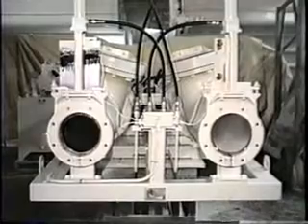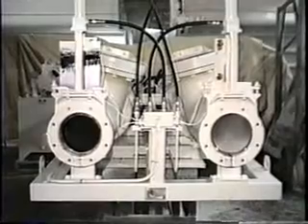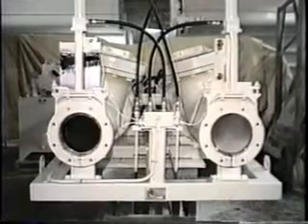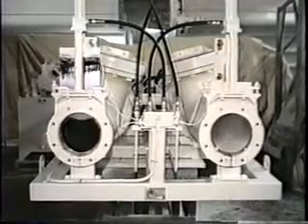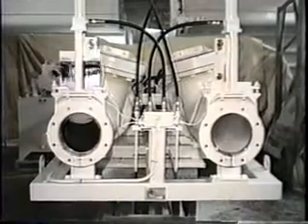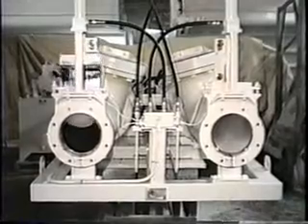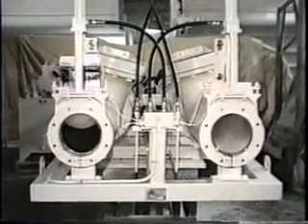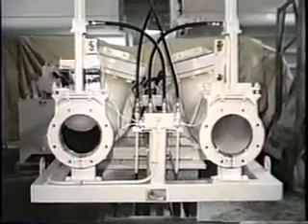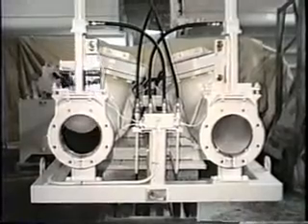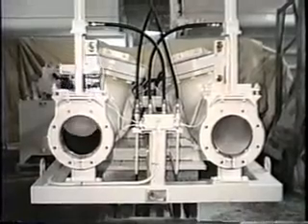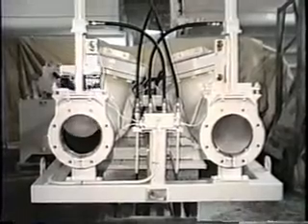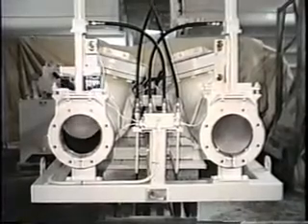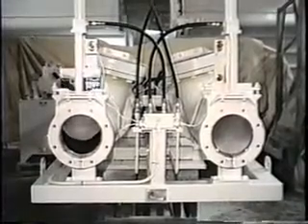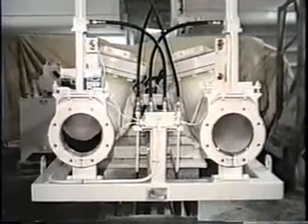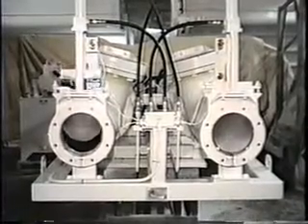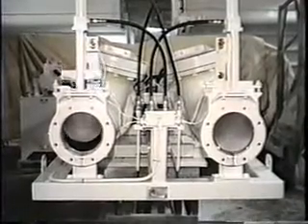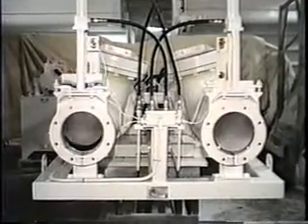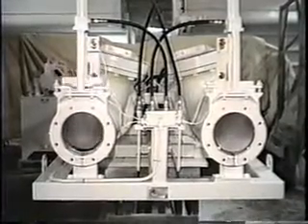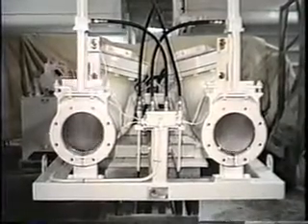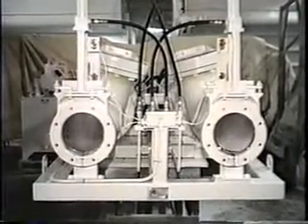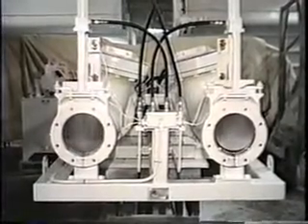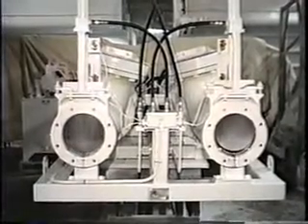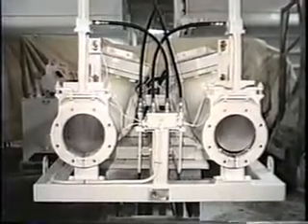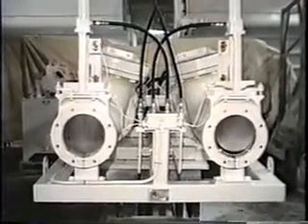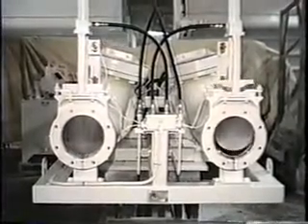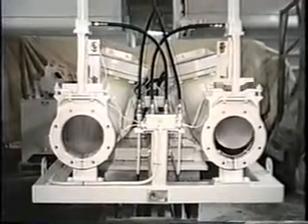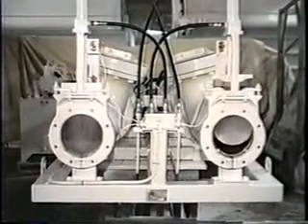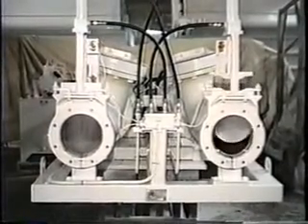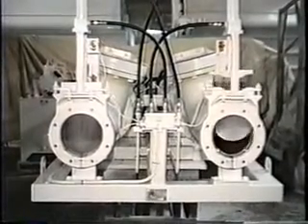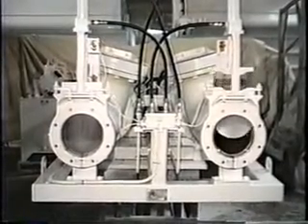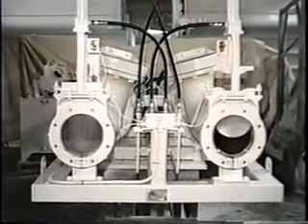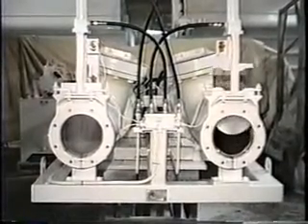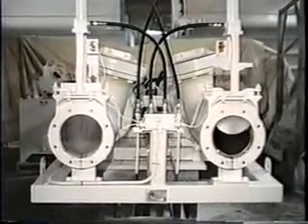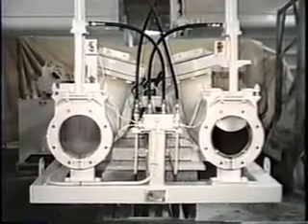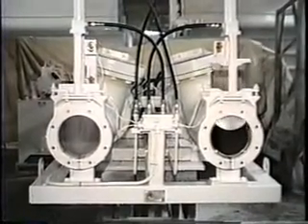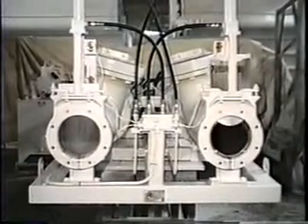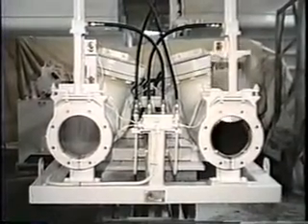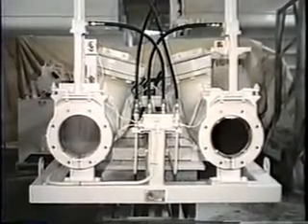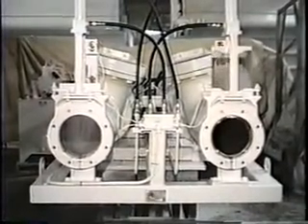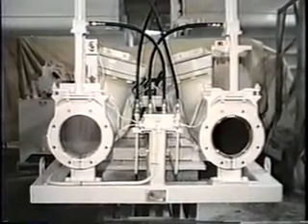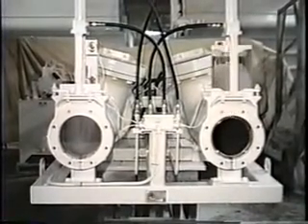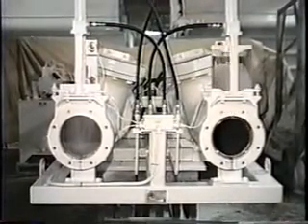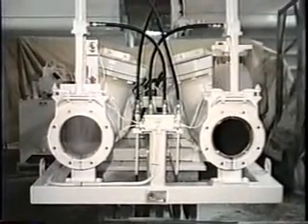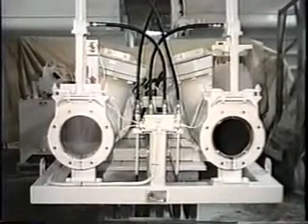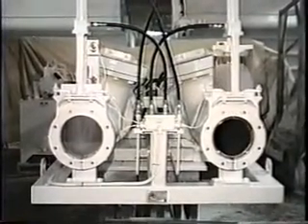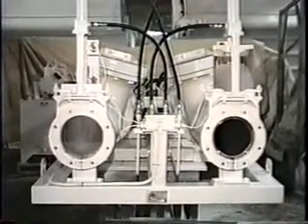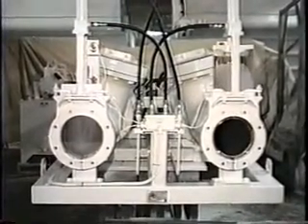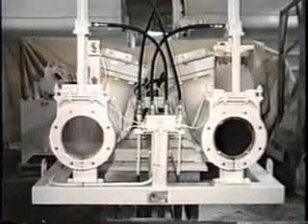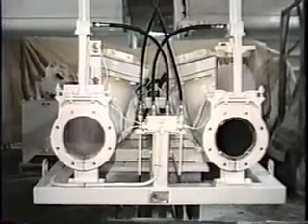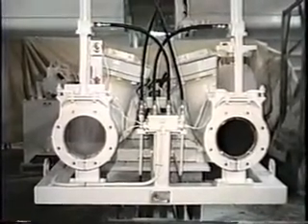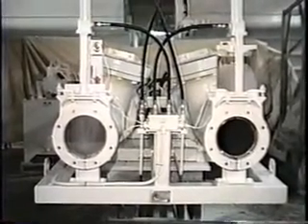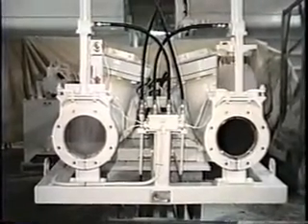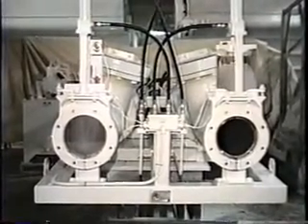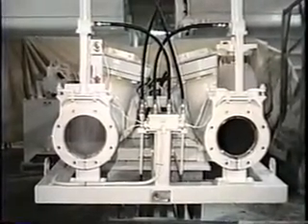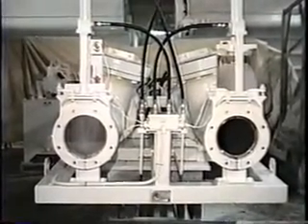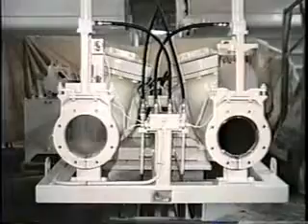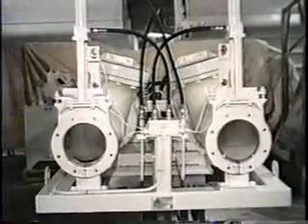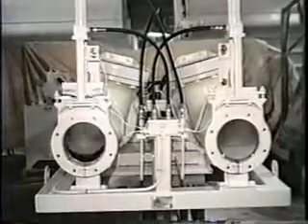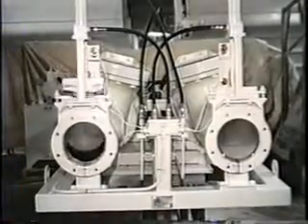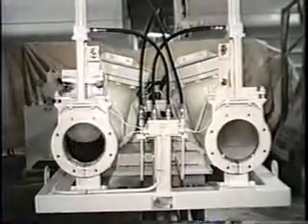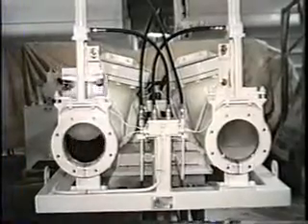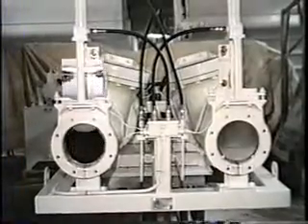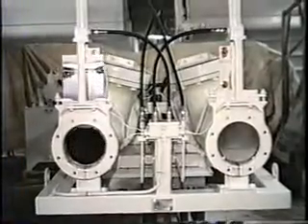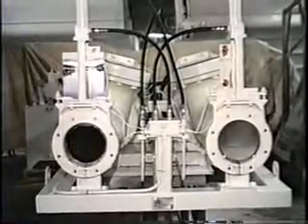Notice the synchronization of the outlet valves on this double Ramvayor, as well as the slow, soft seating of the valves.